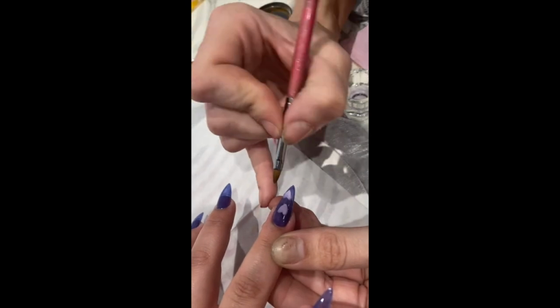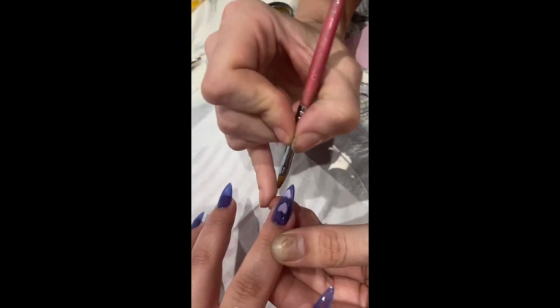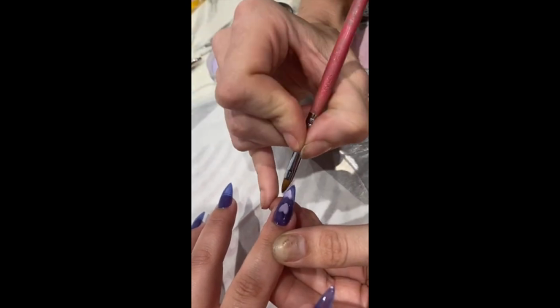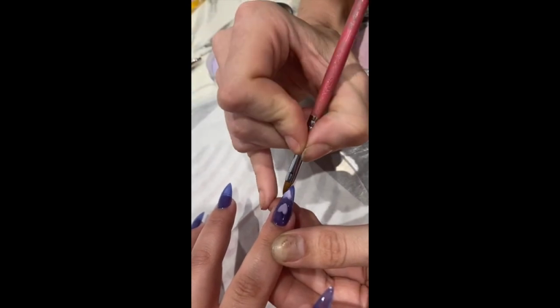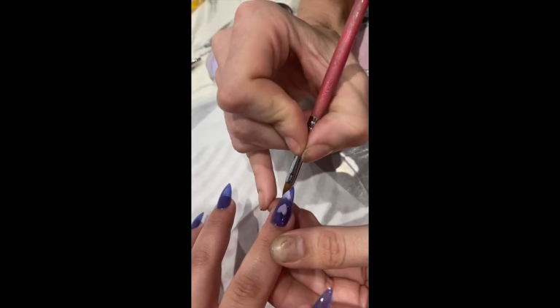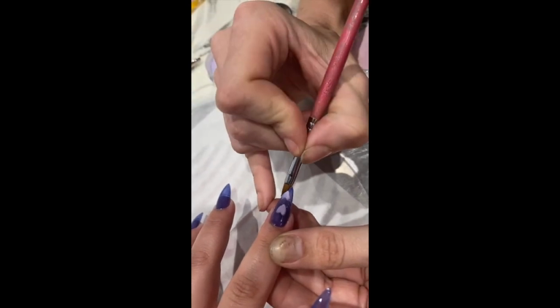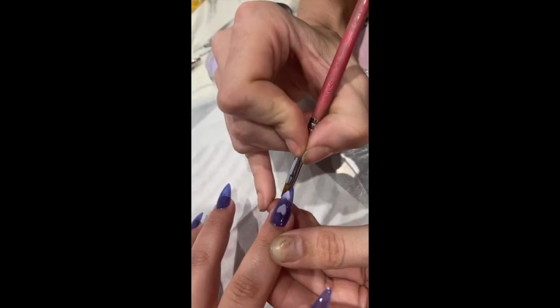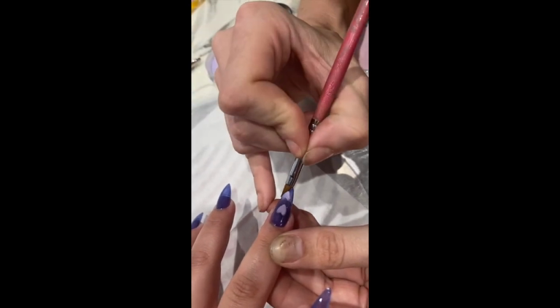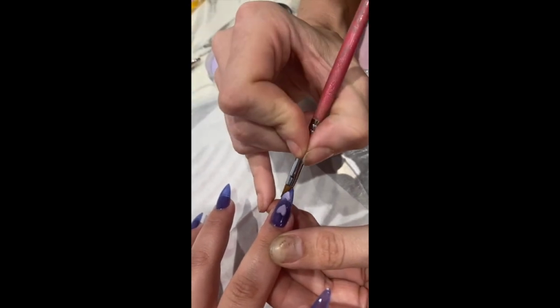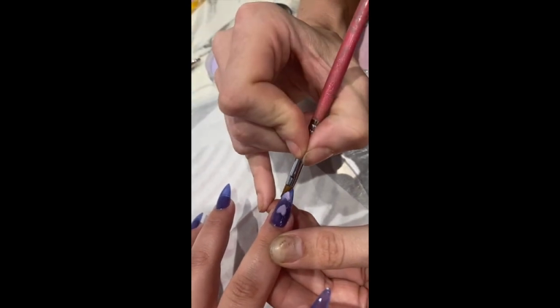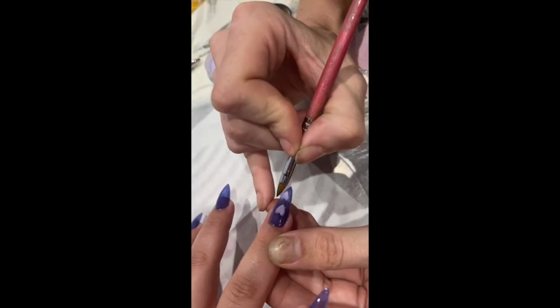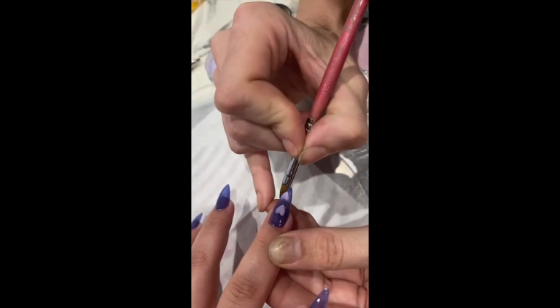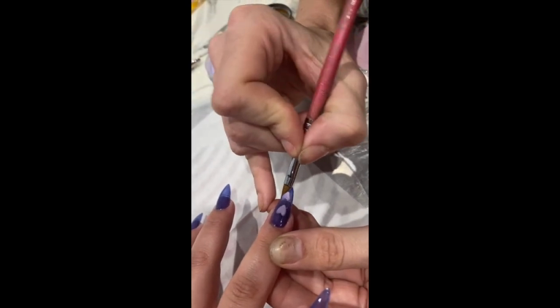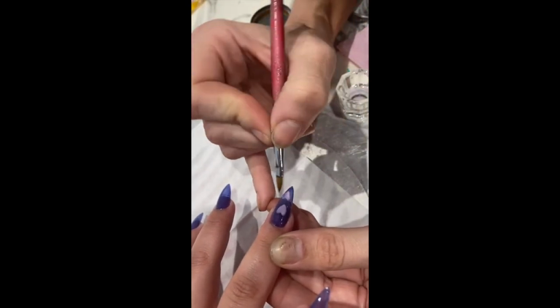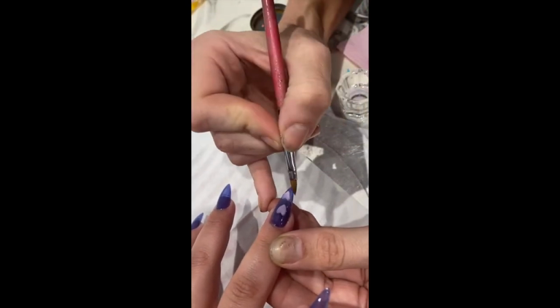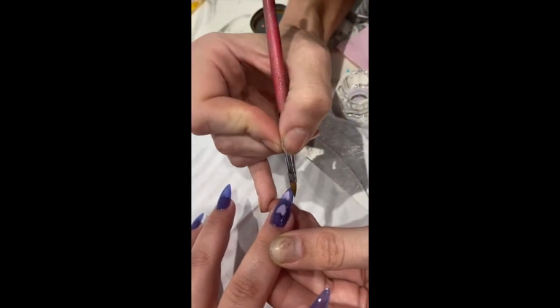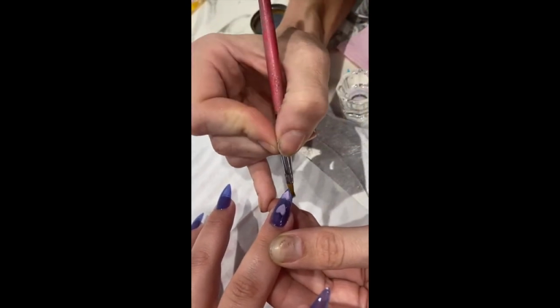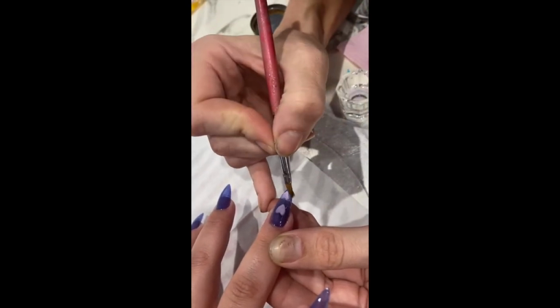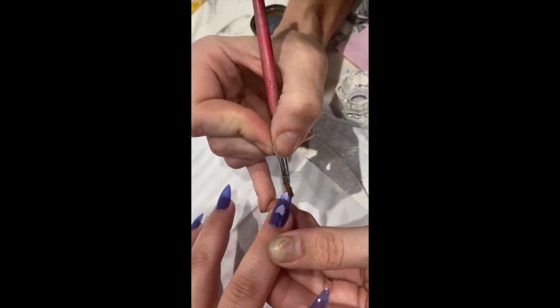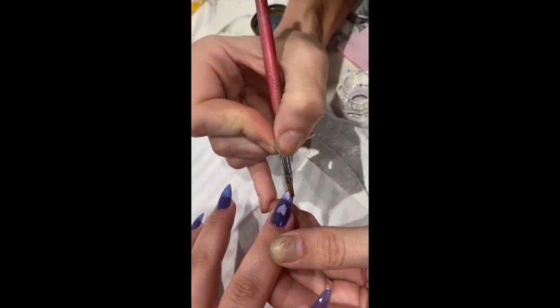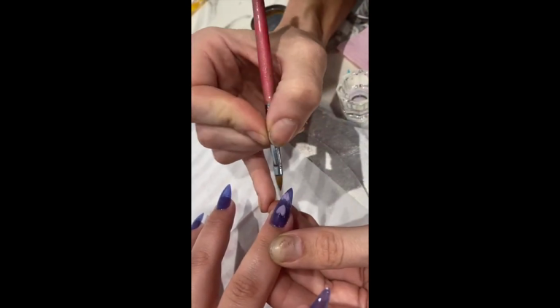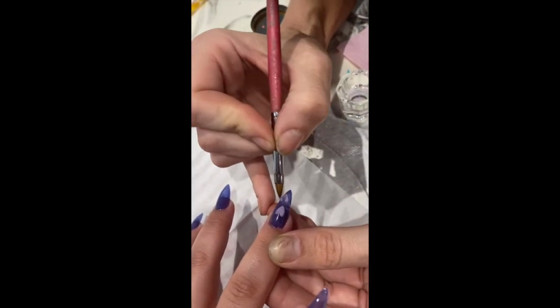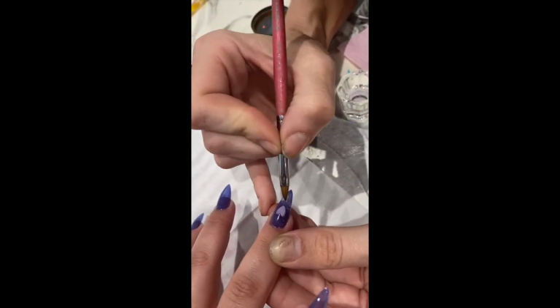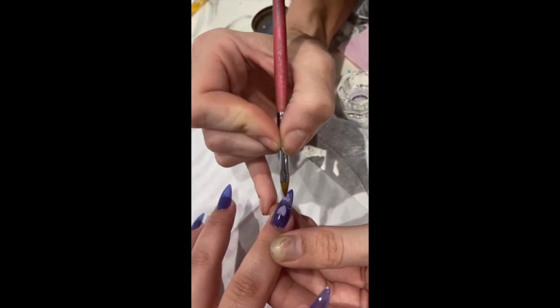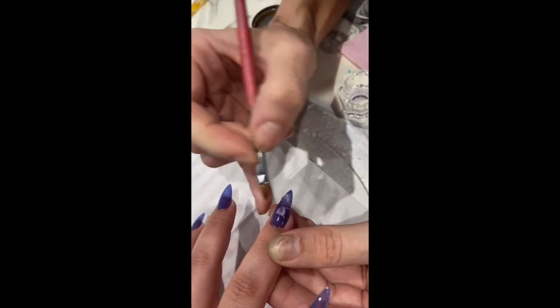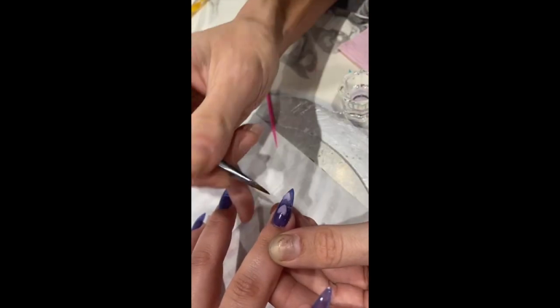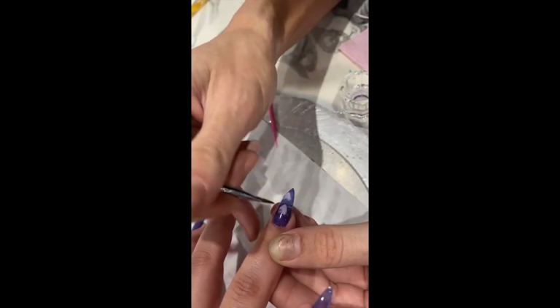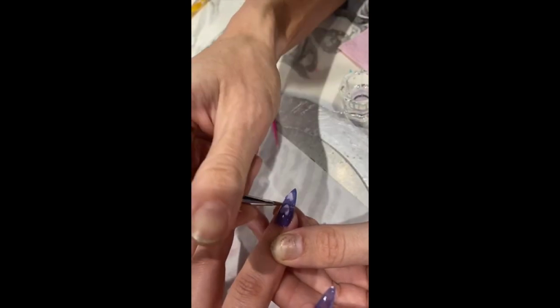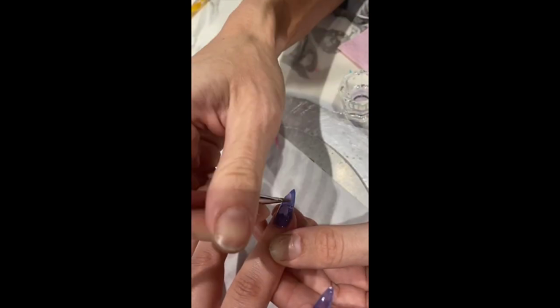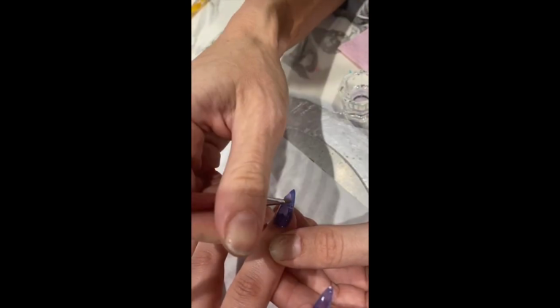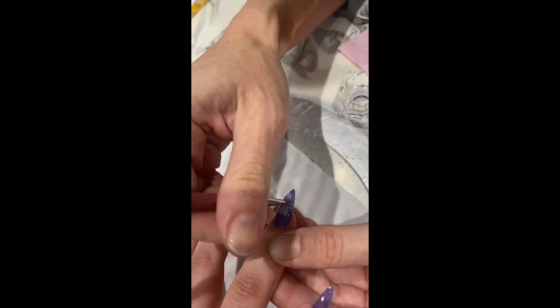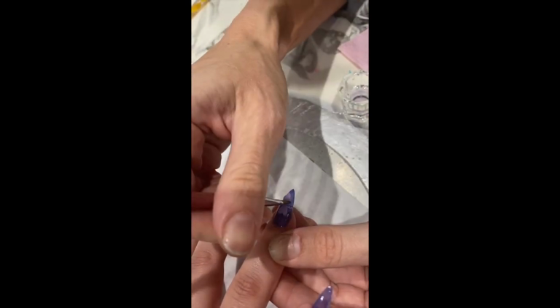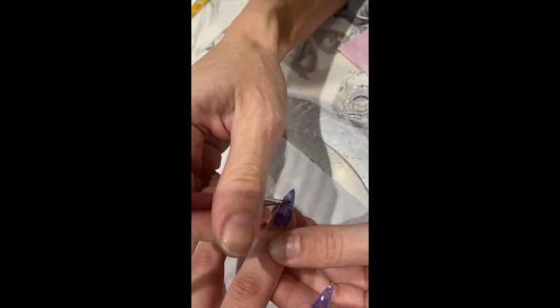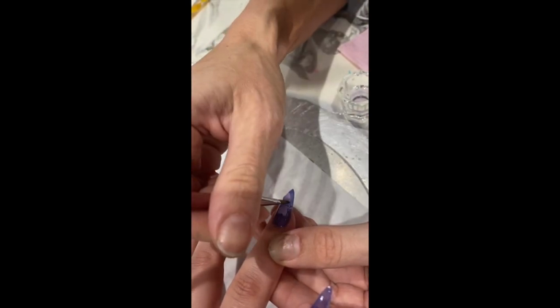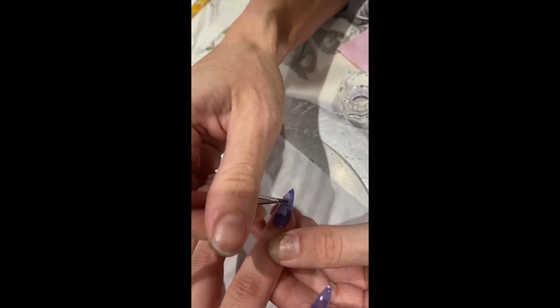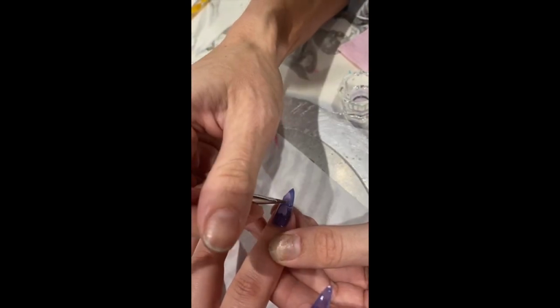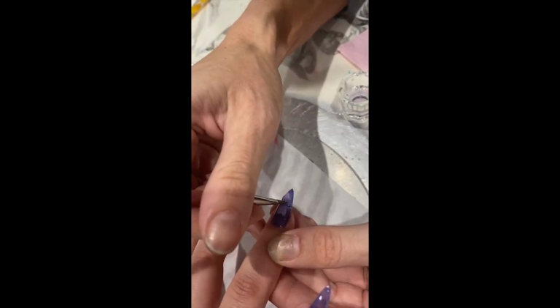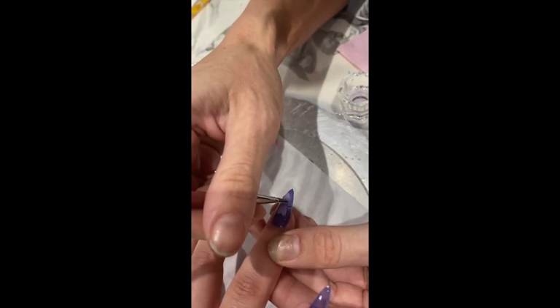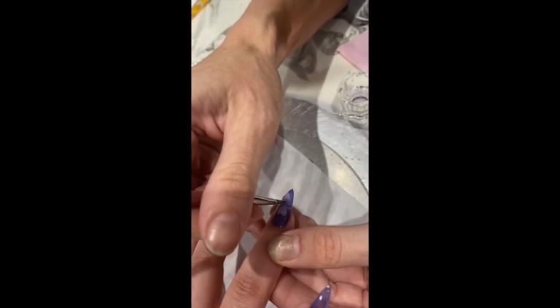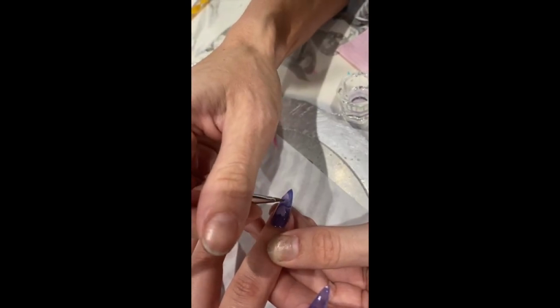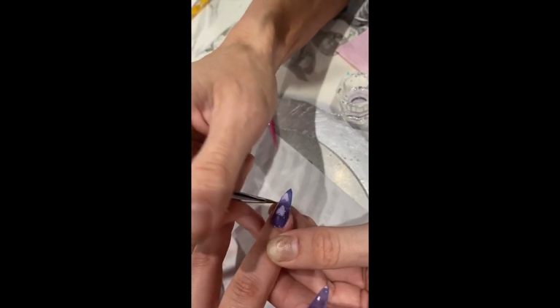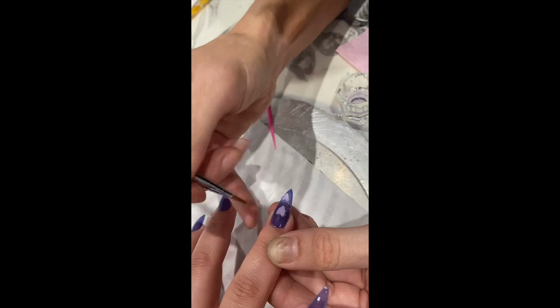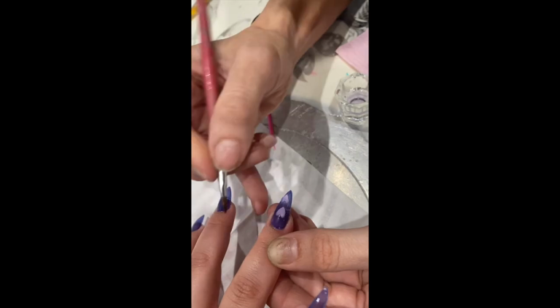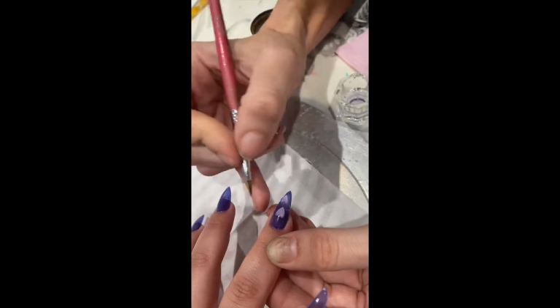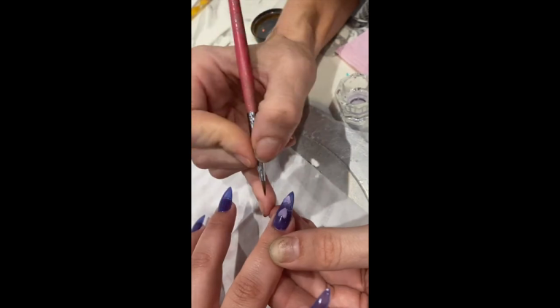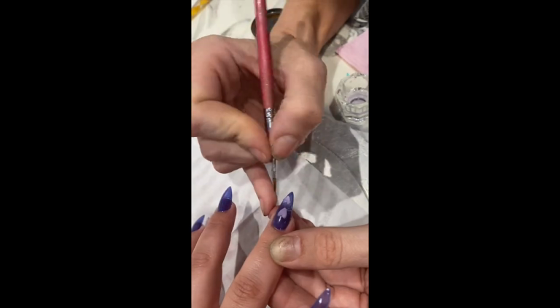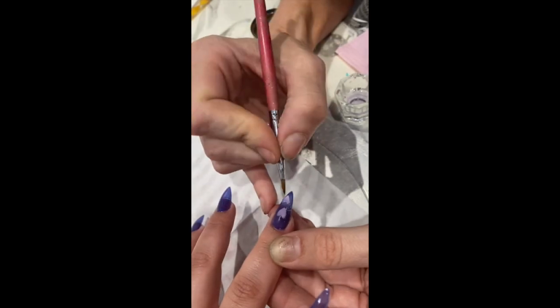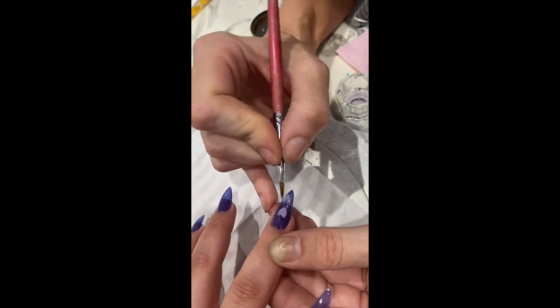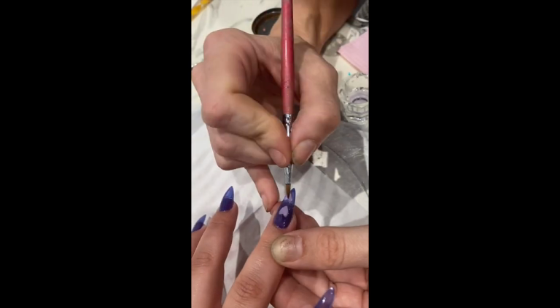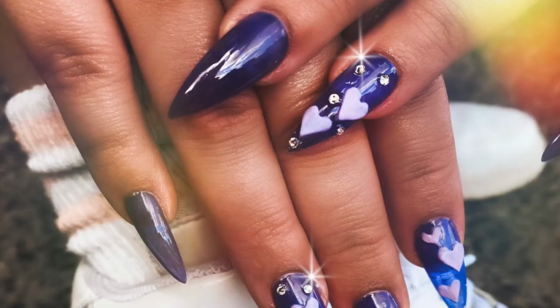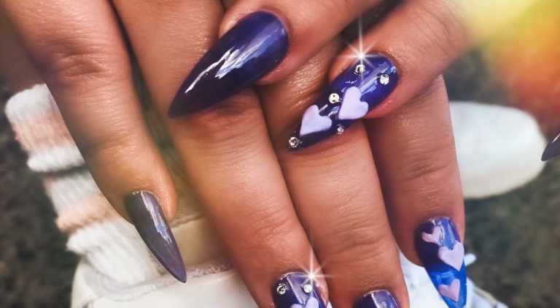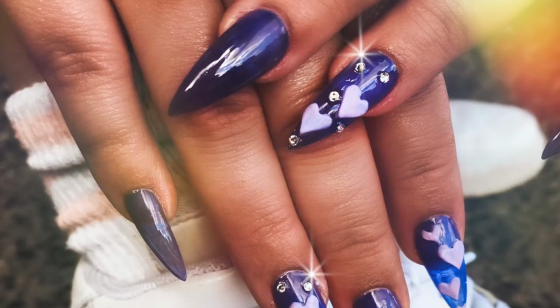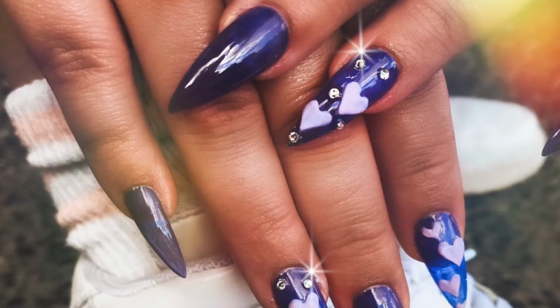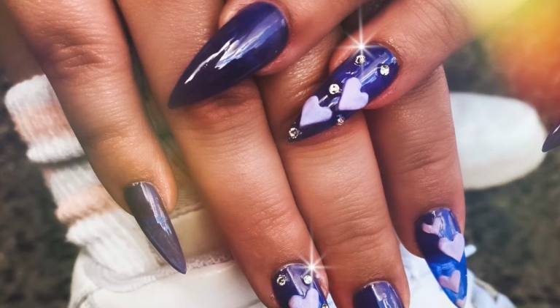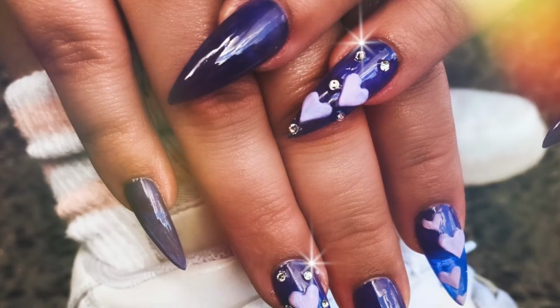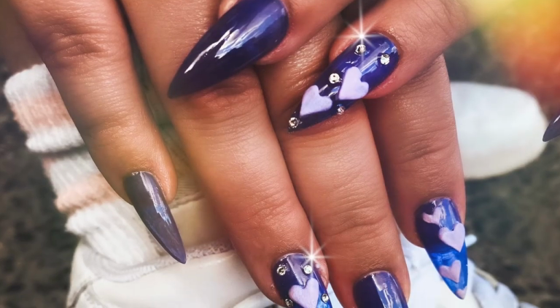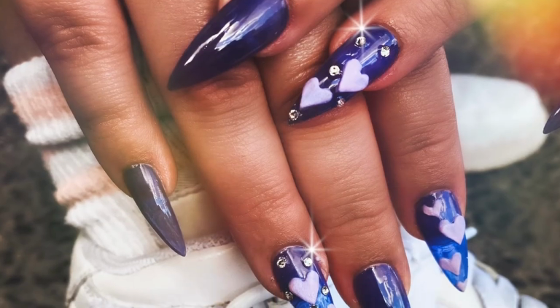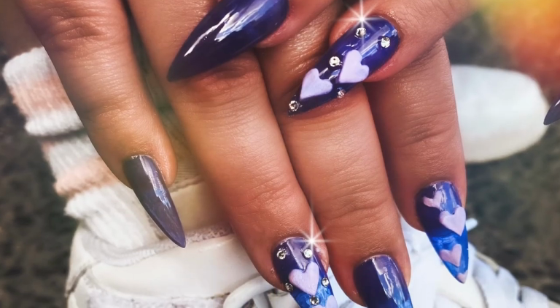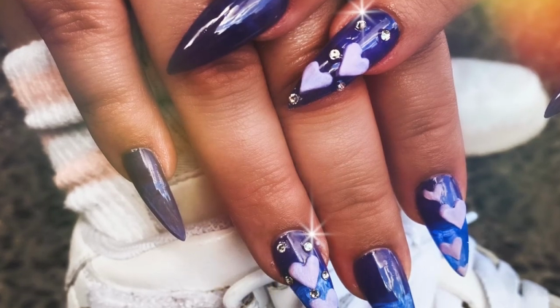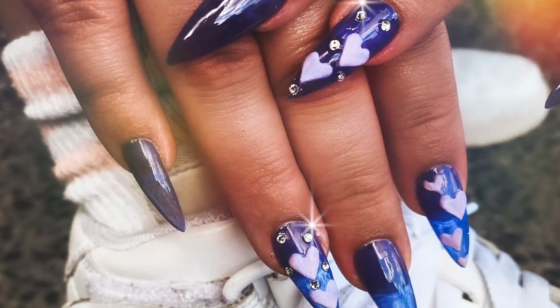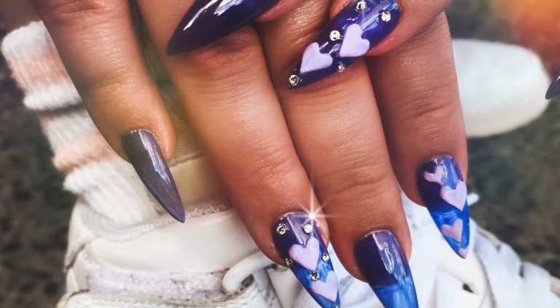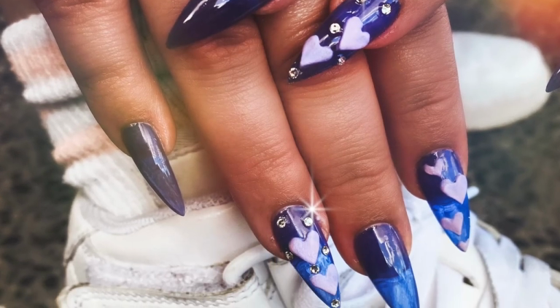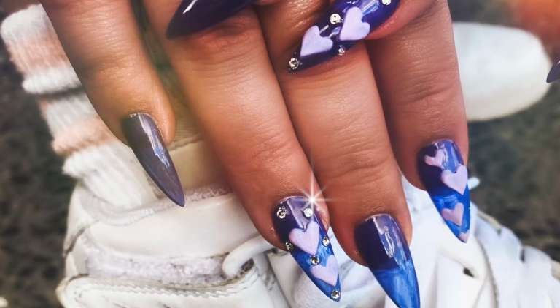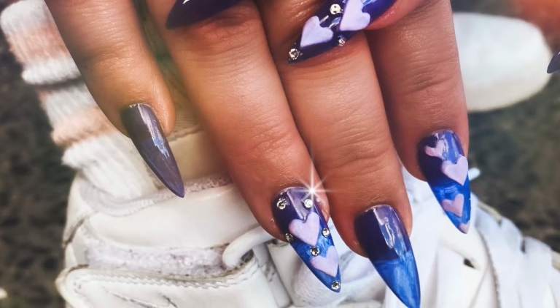Once you're happy with your heart nails, they should turn out something like this. You can do baby ones and all sorts — just really have a bit of fun in any colour that you like.